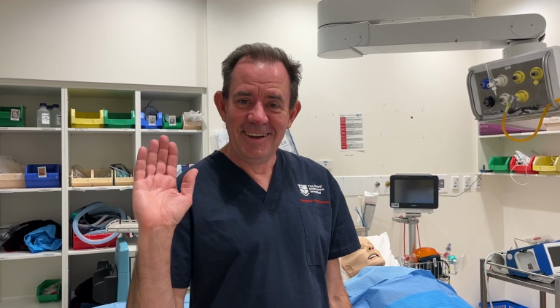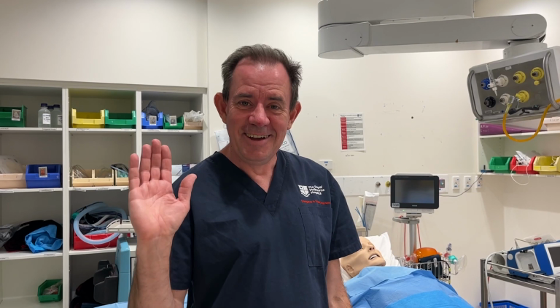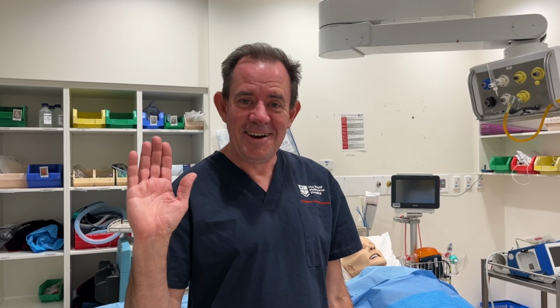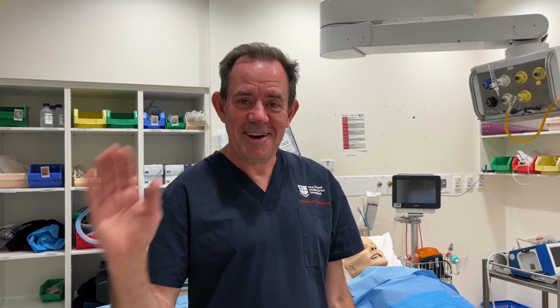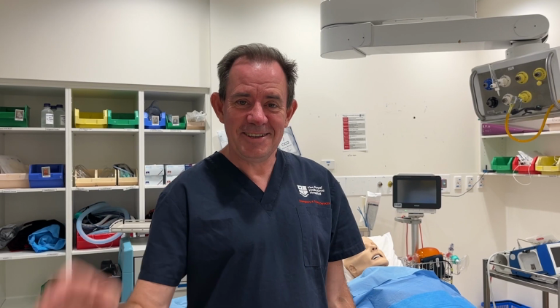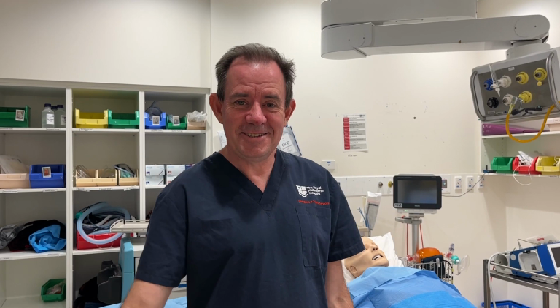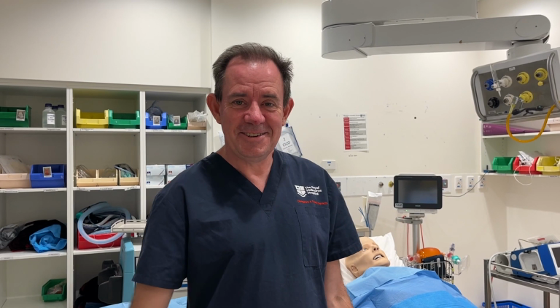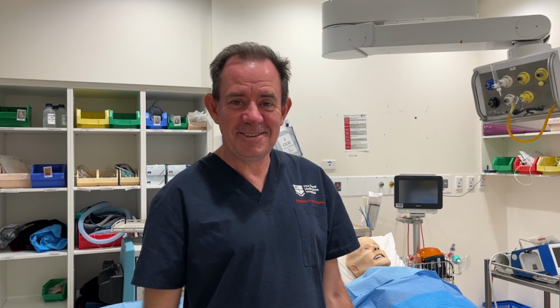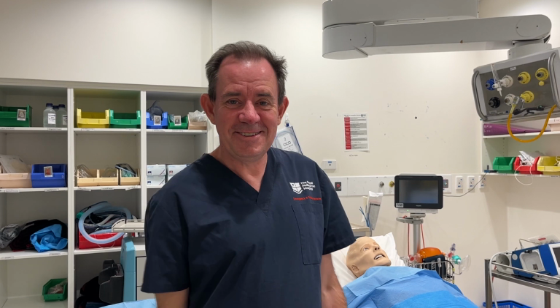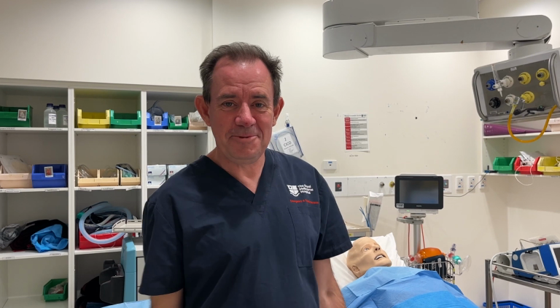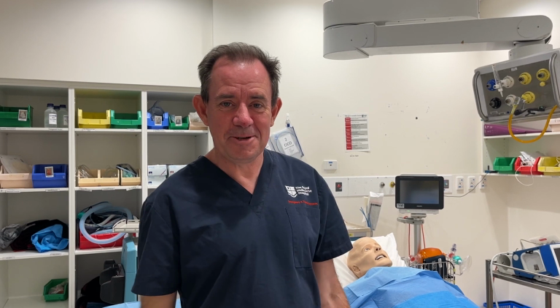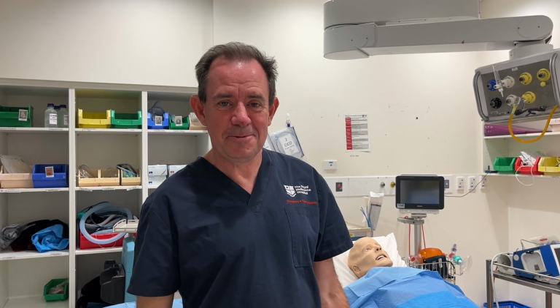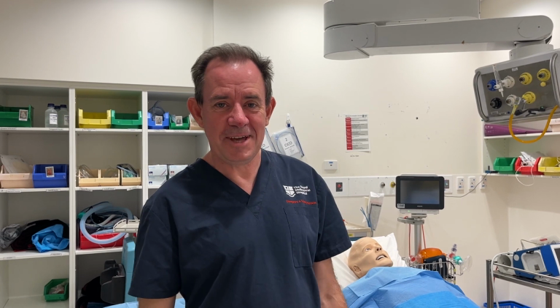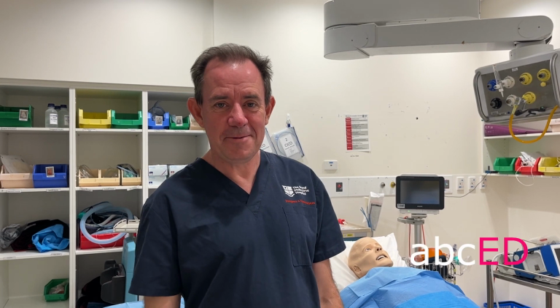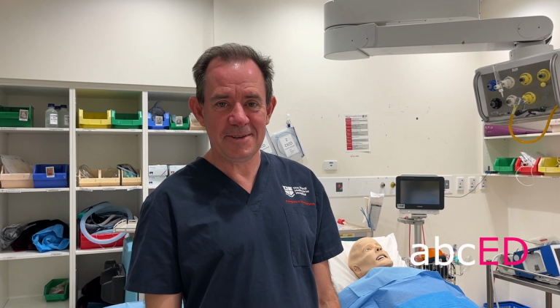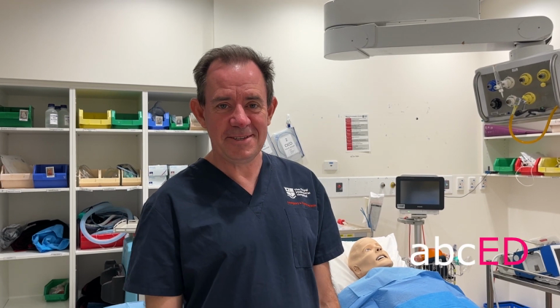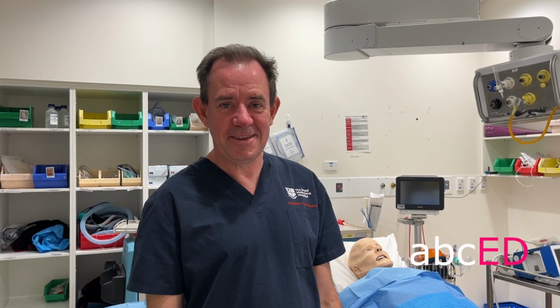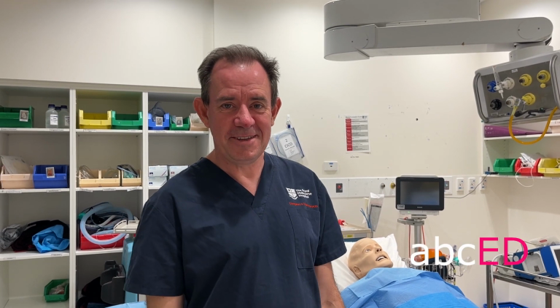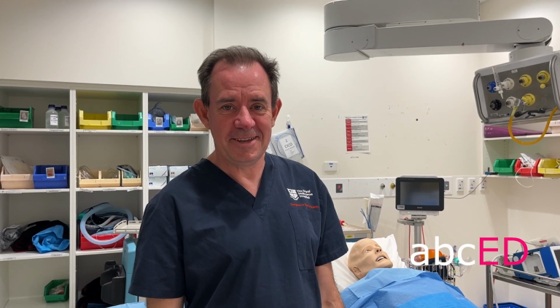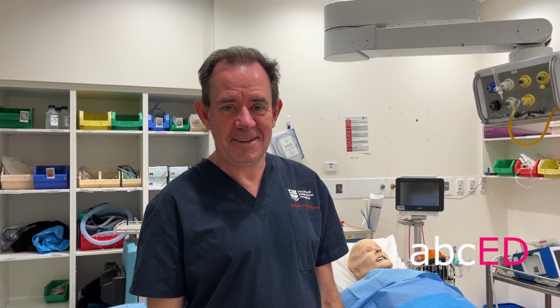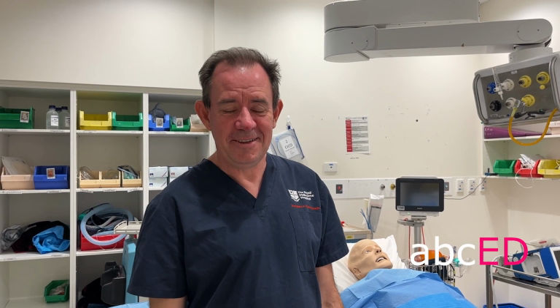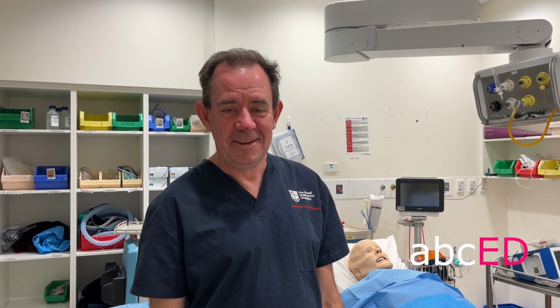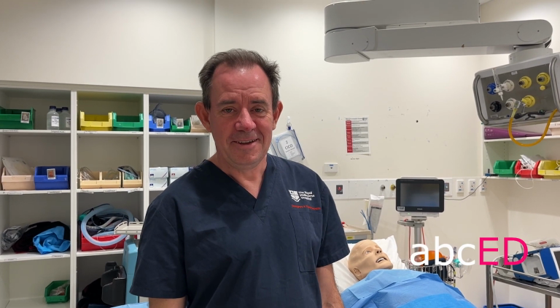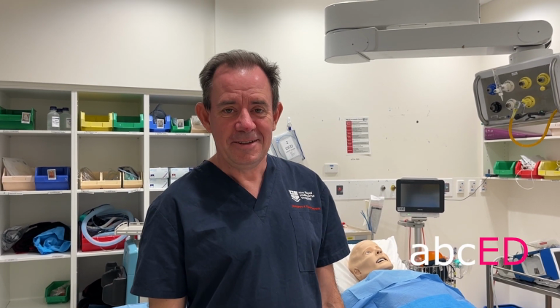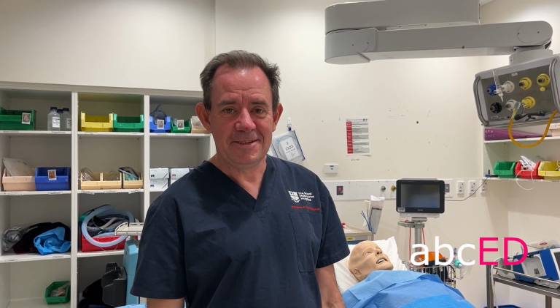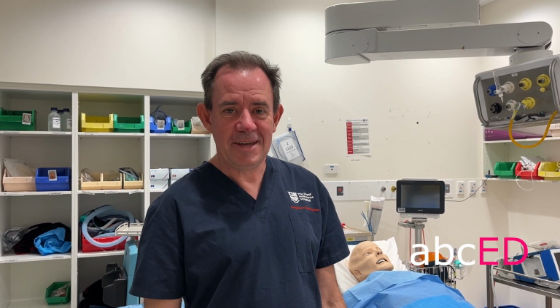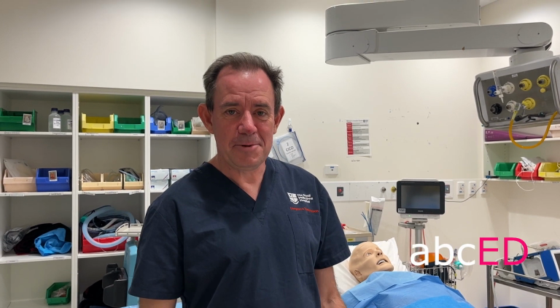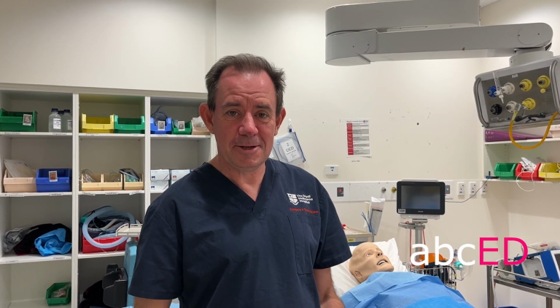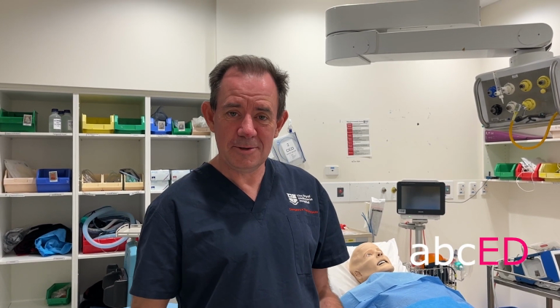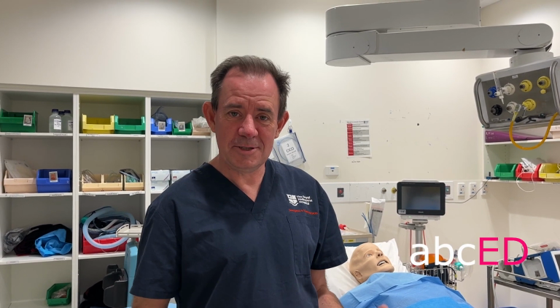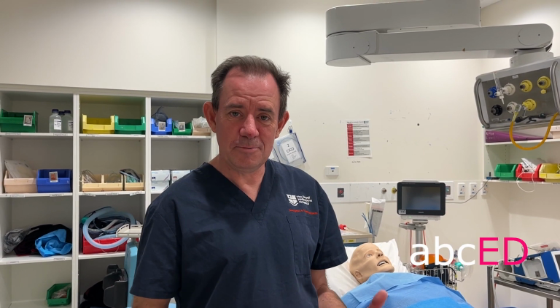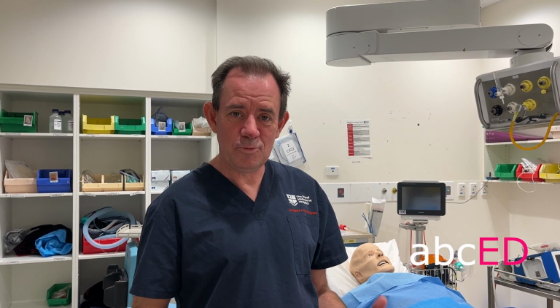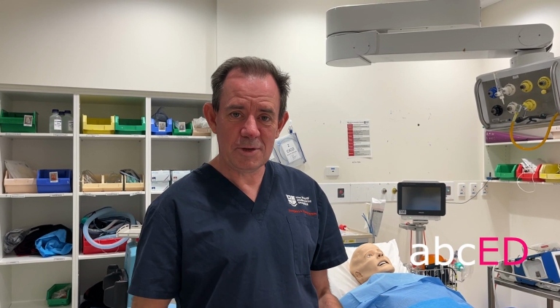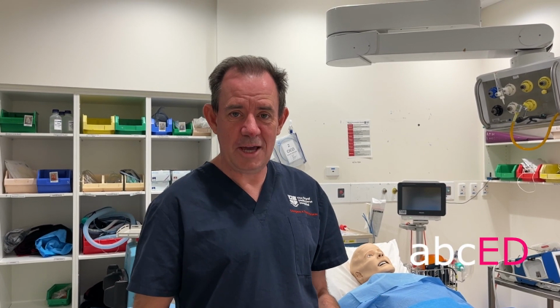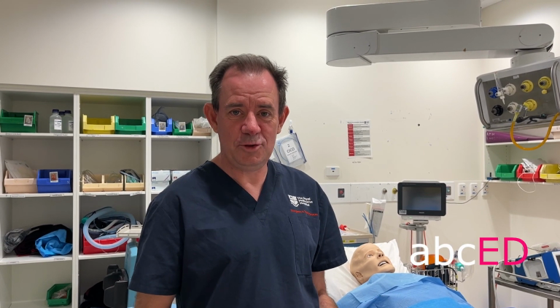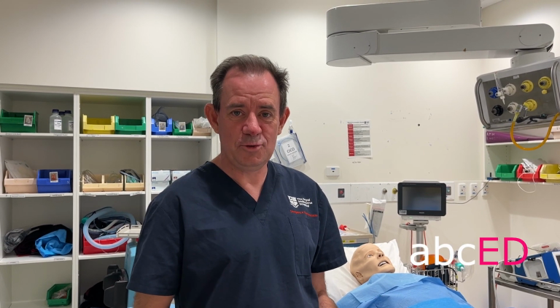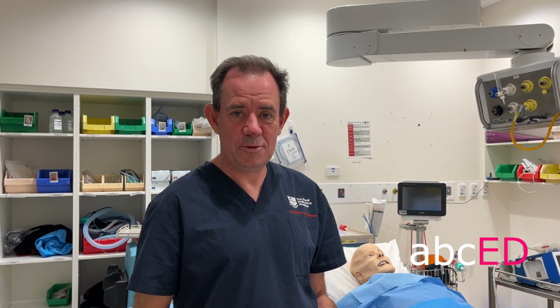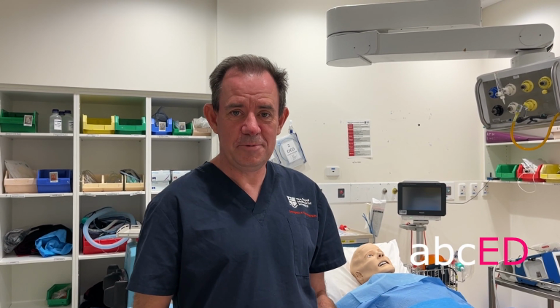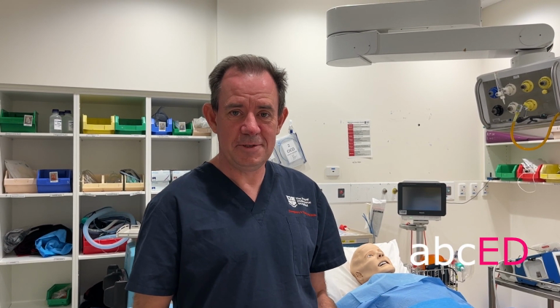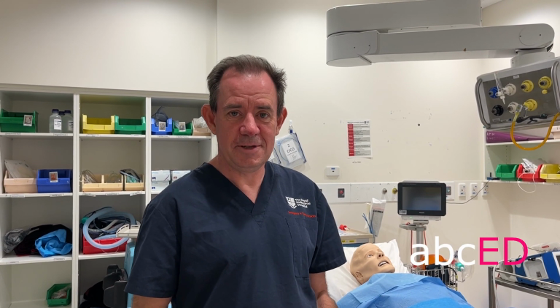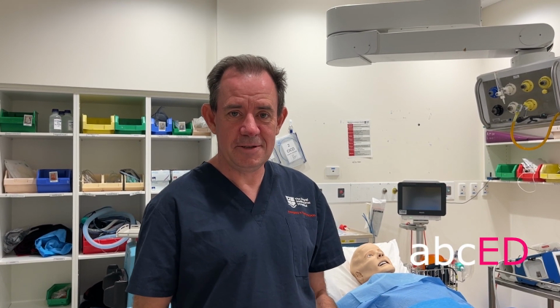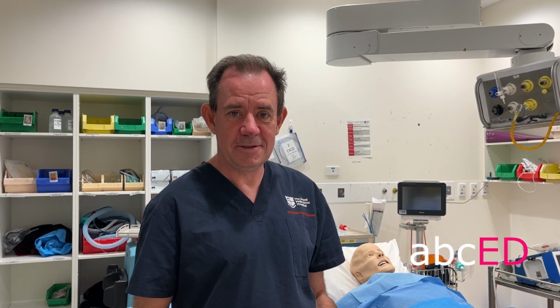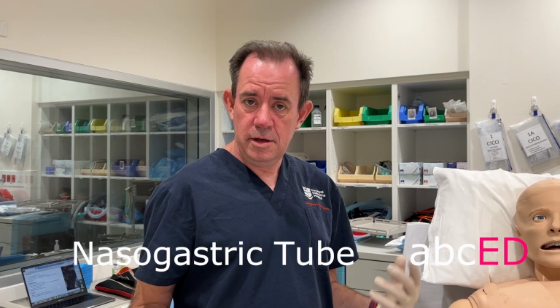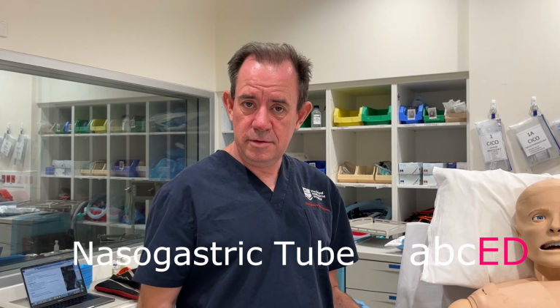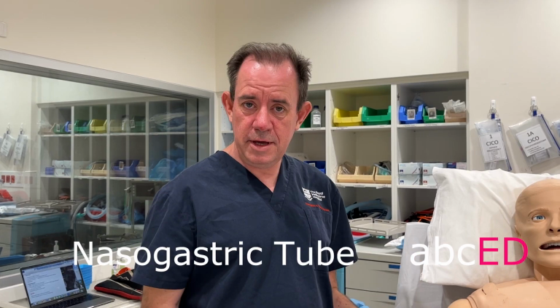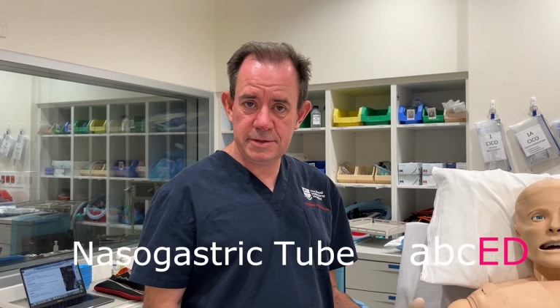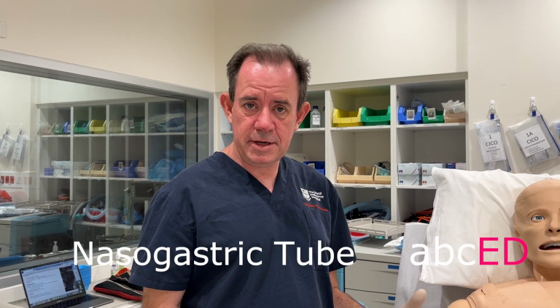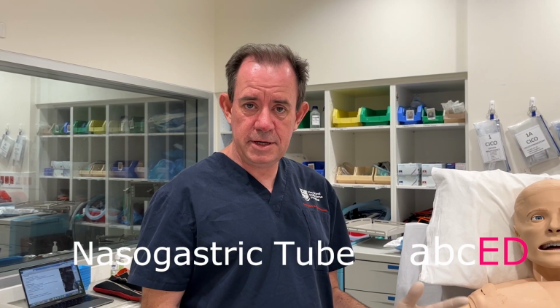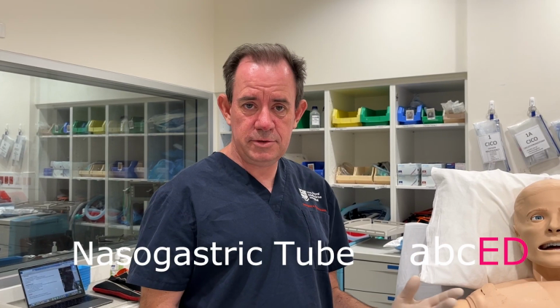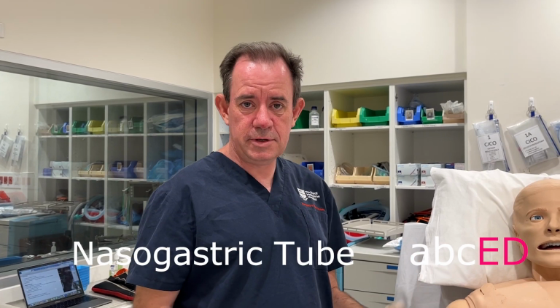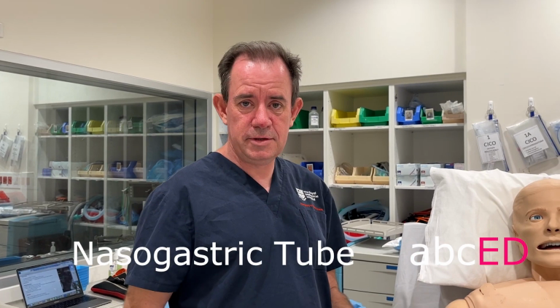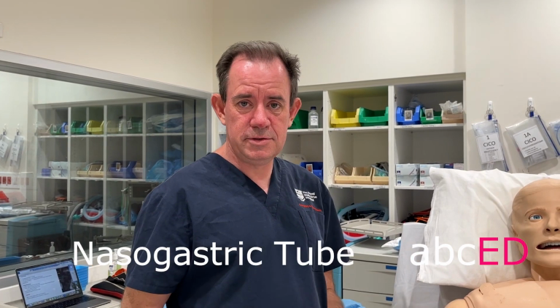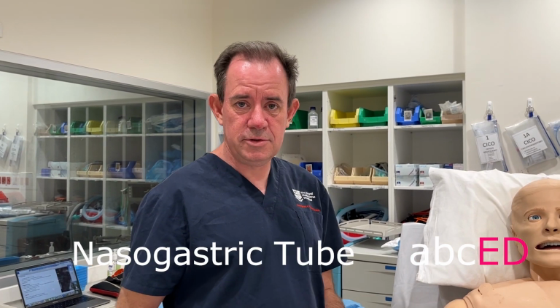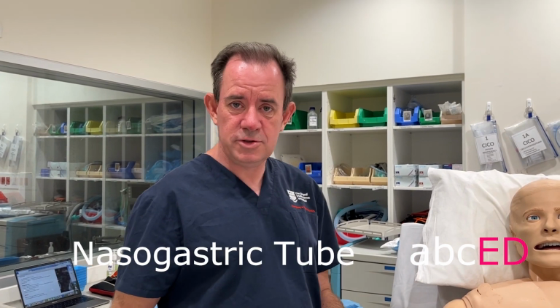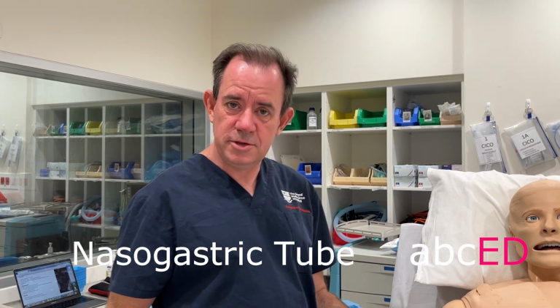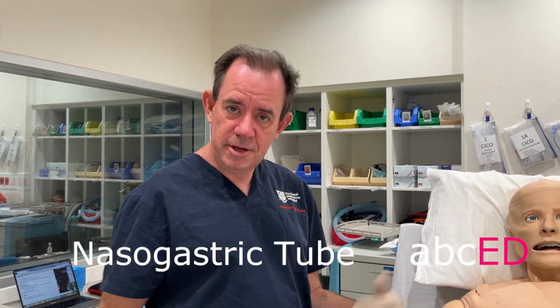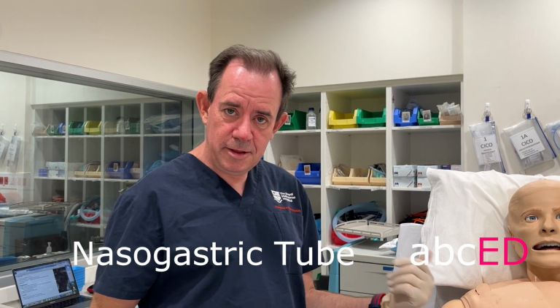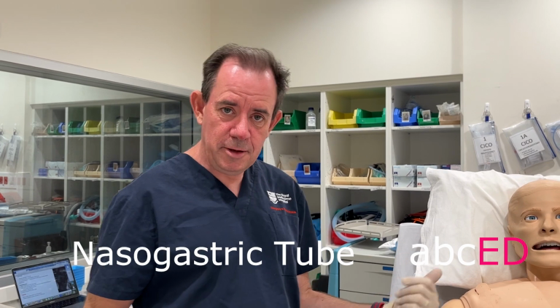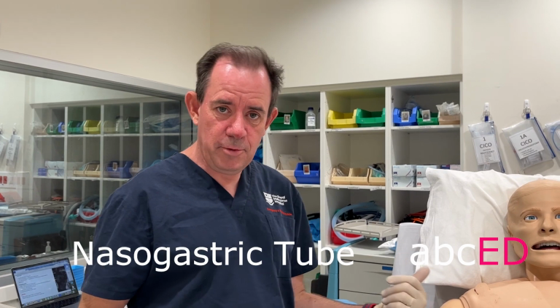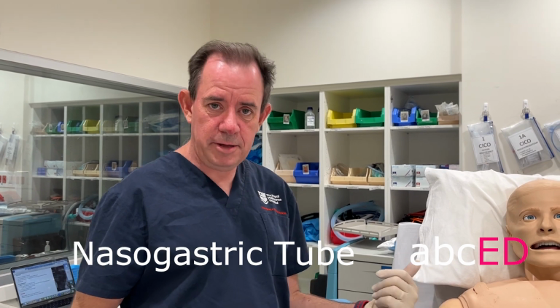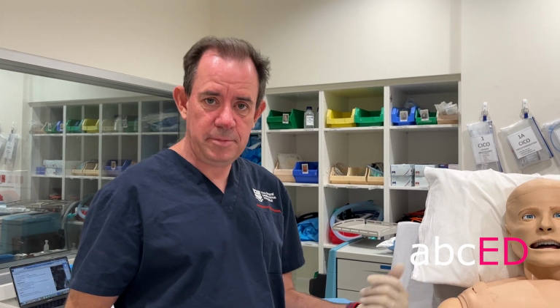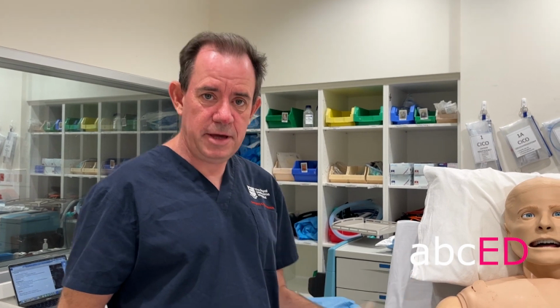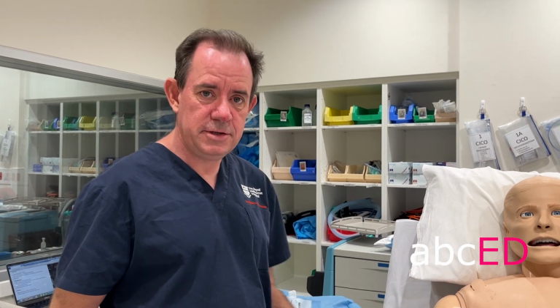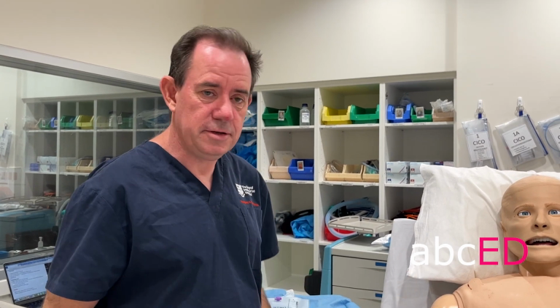Hi, it's Jonathan, welcome to ABCED. Today we're going to do some gastro procedures — nasogastric insertion in the awake patient.